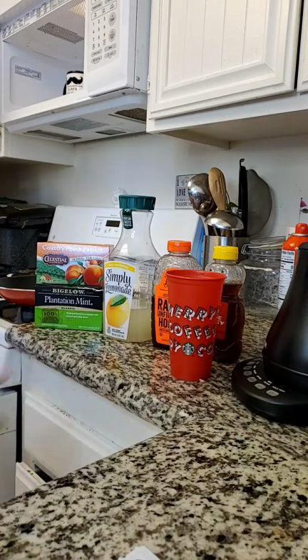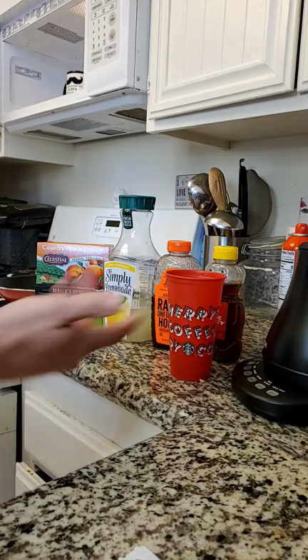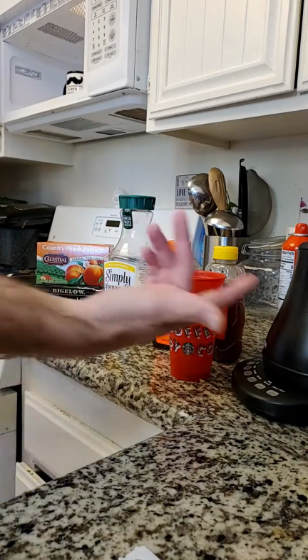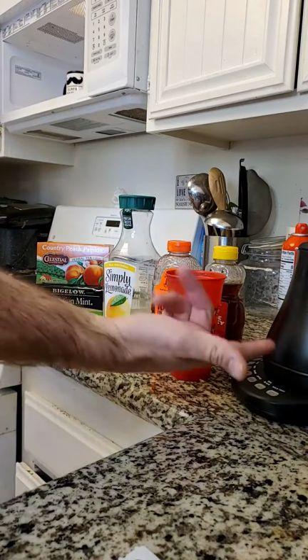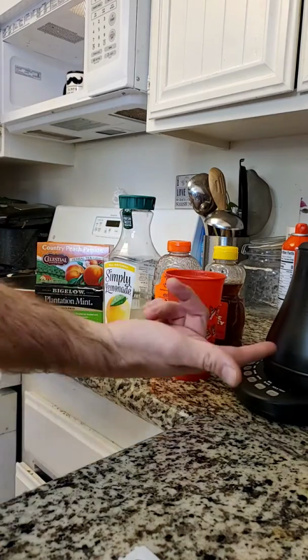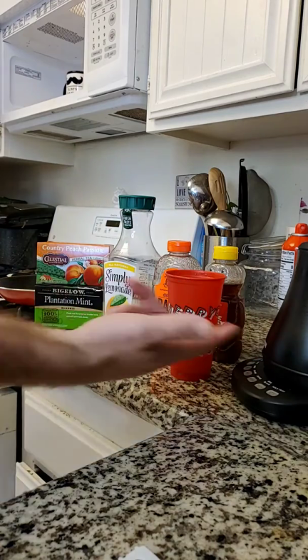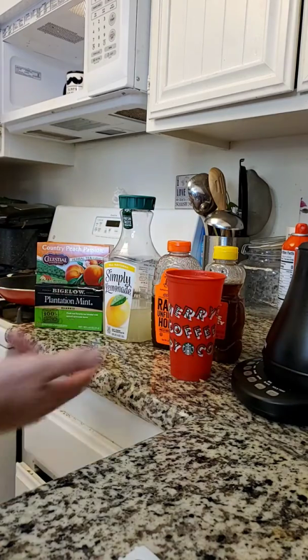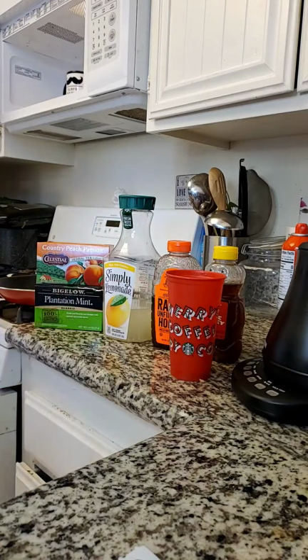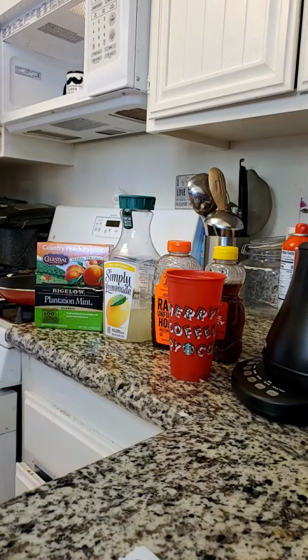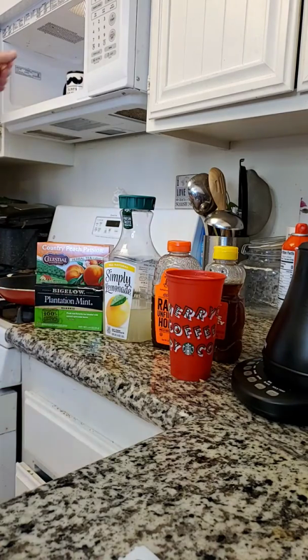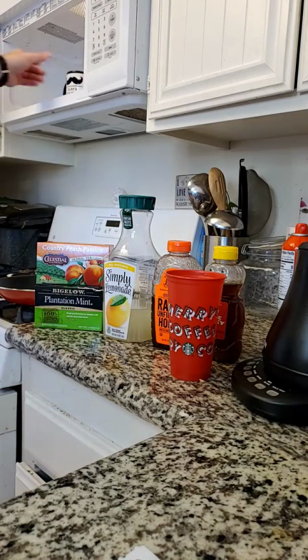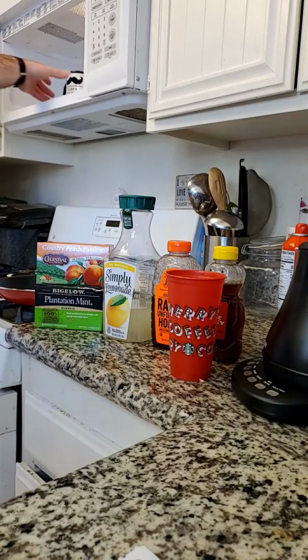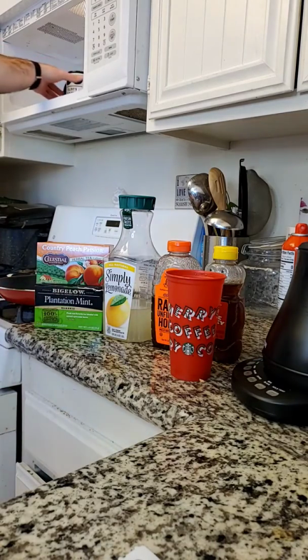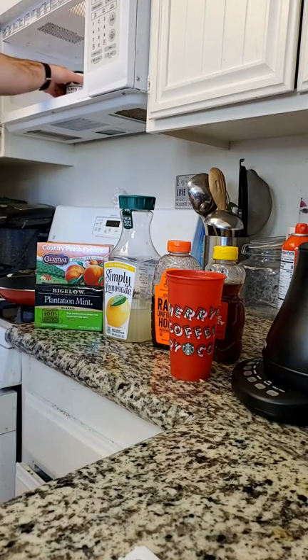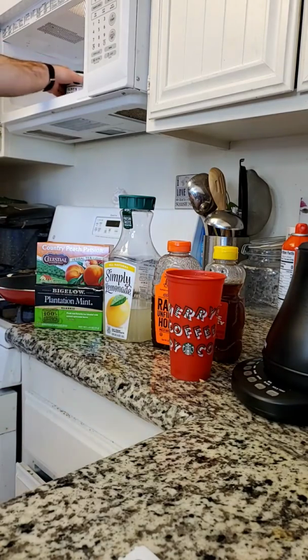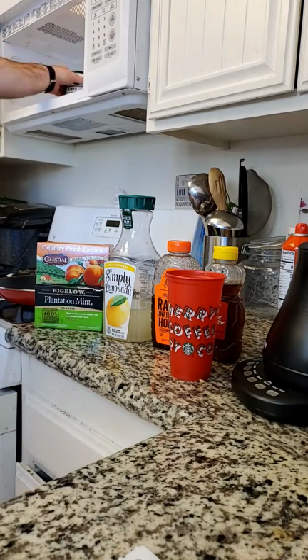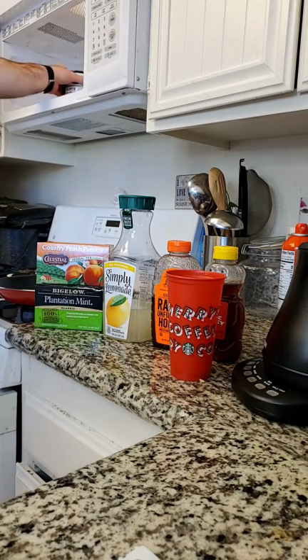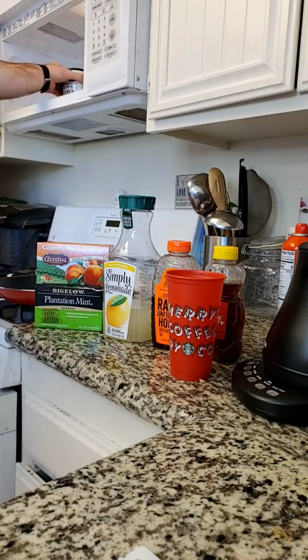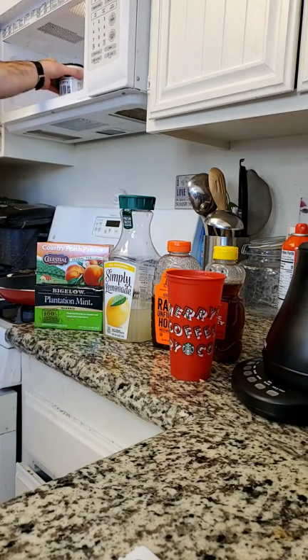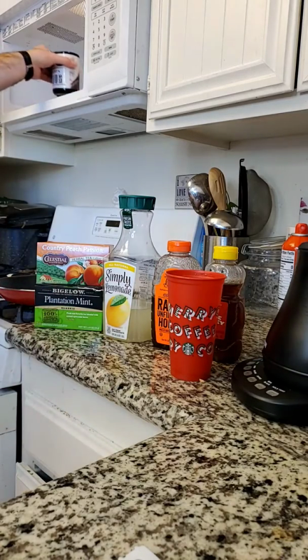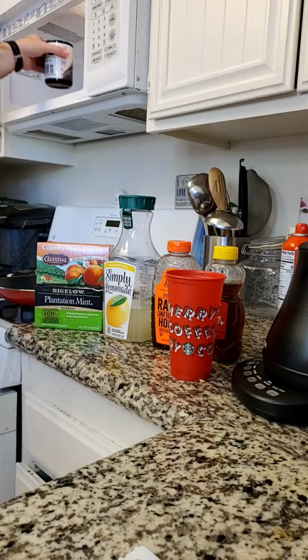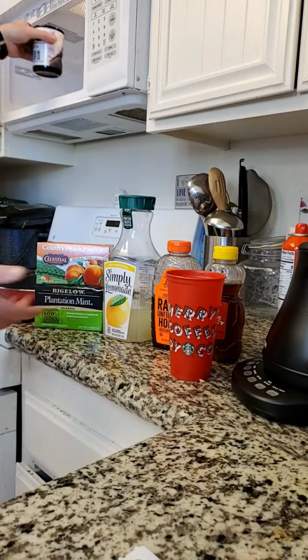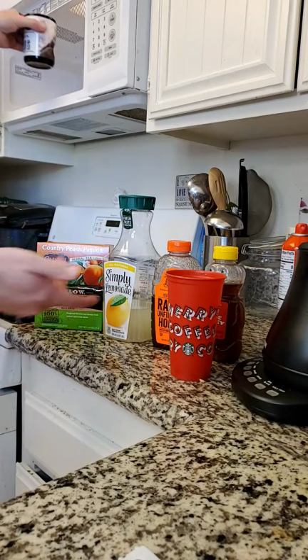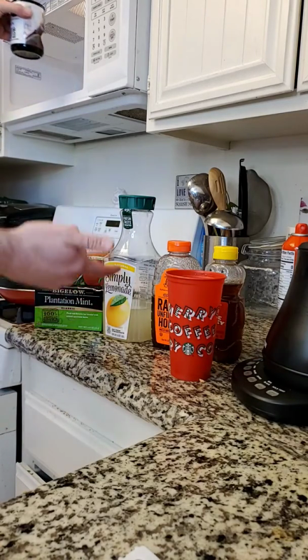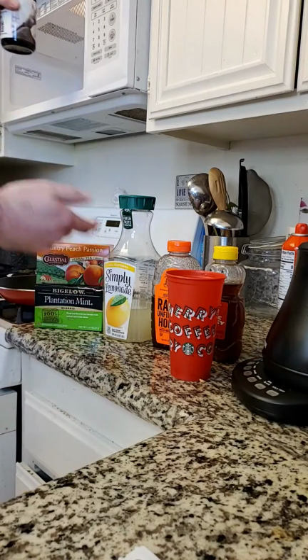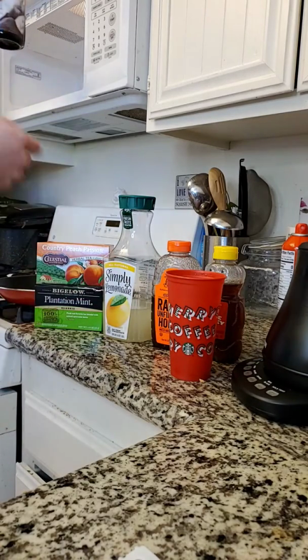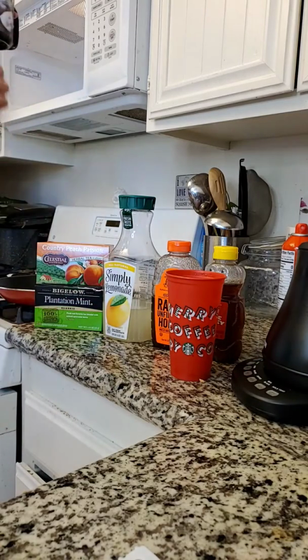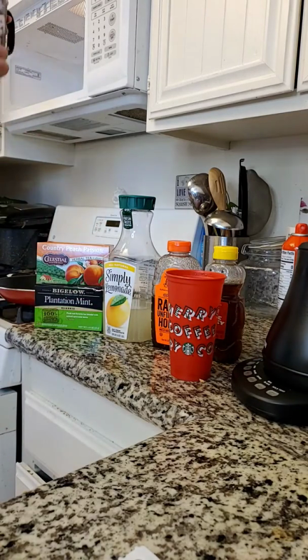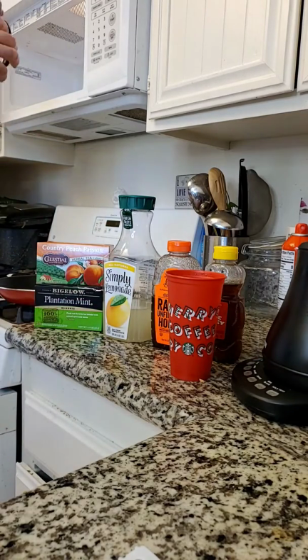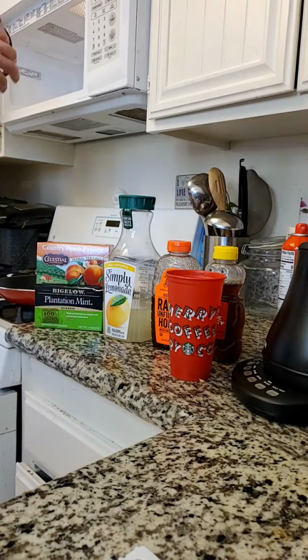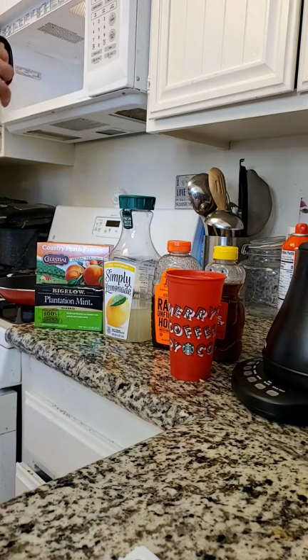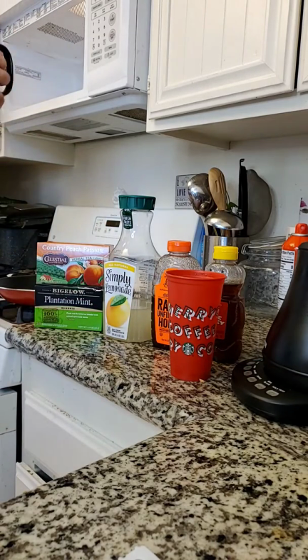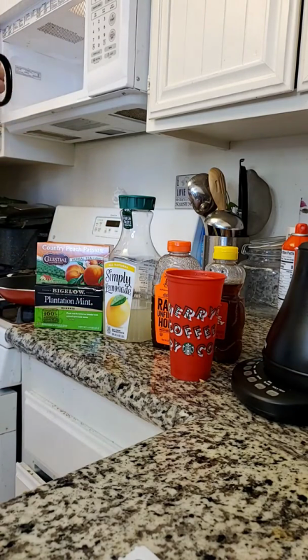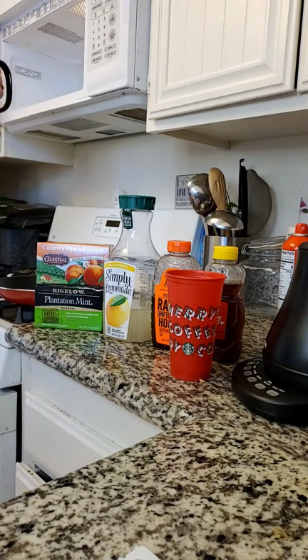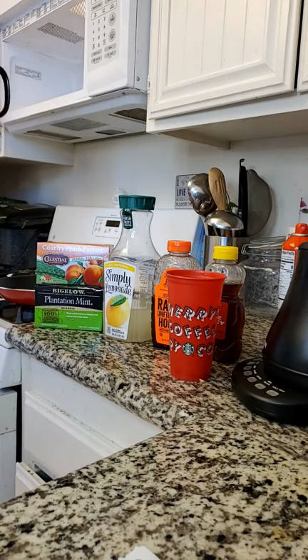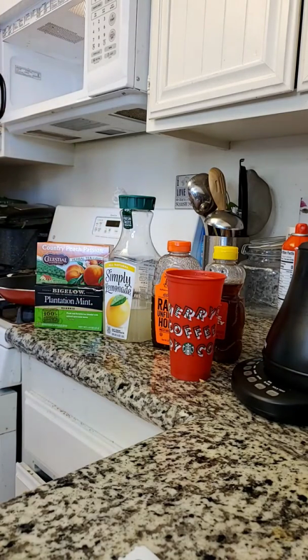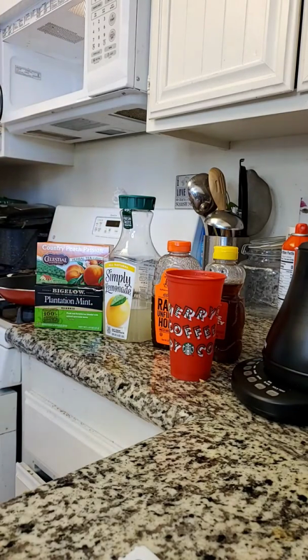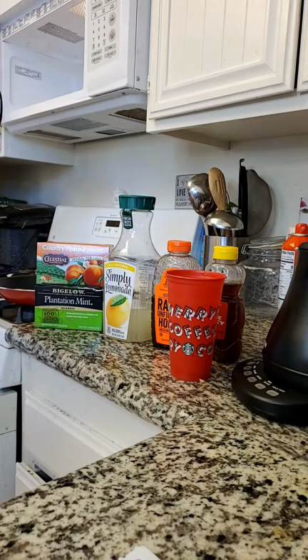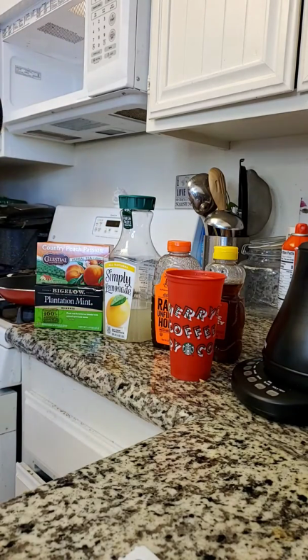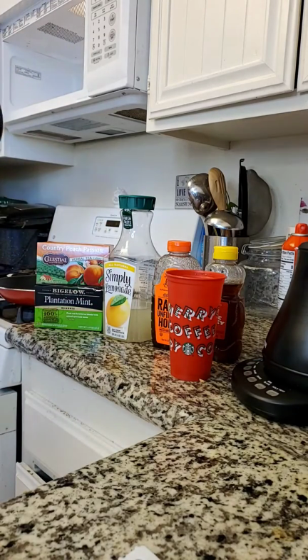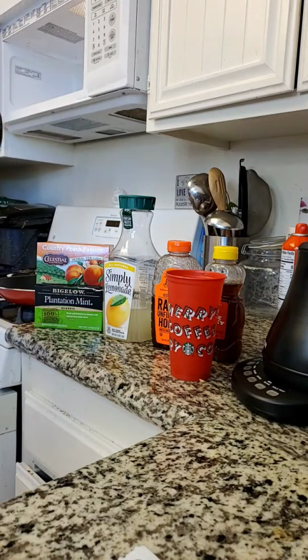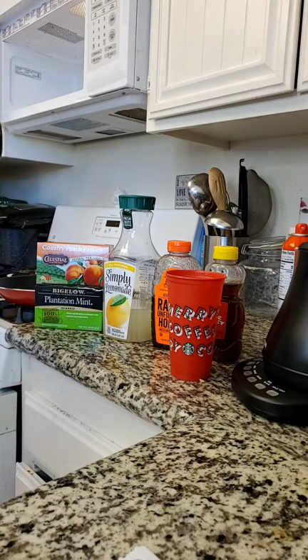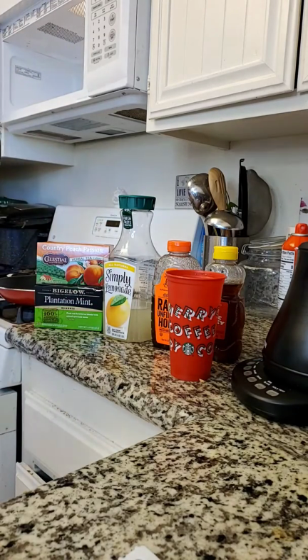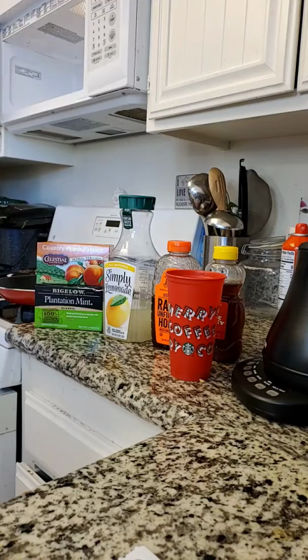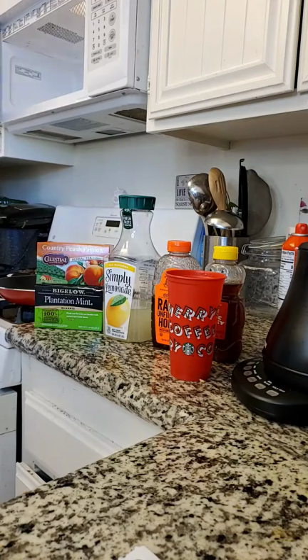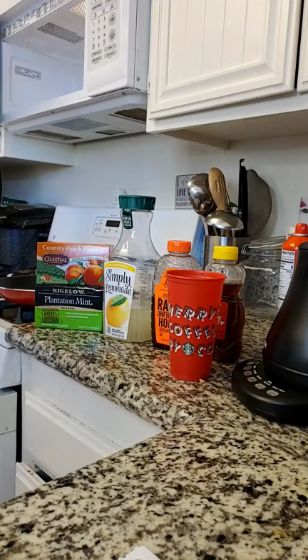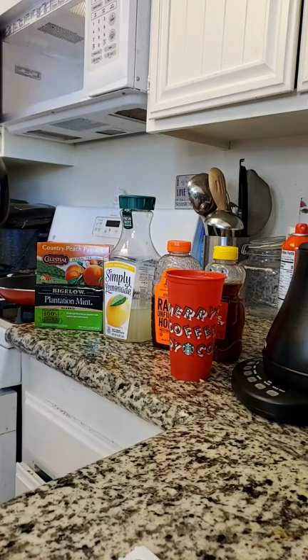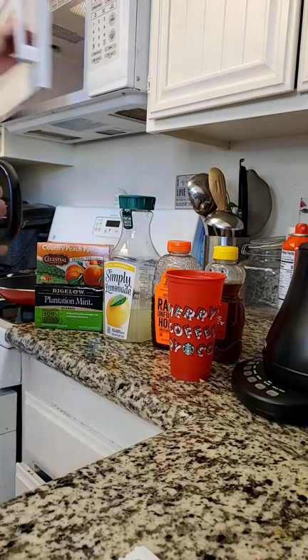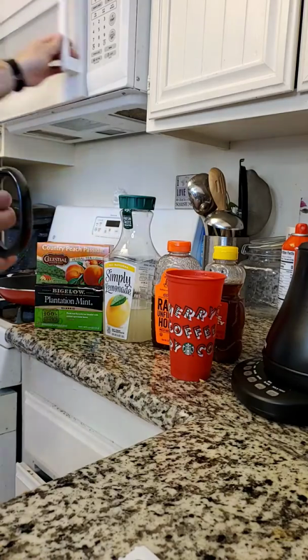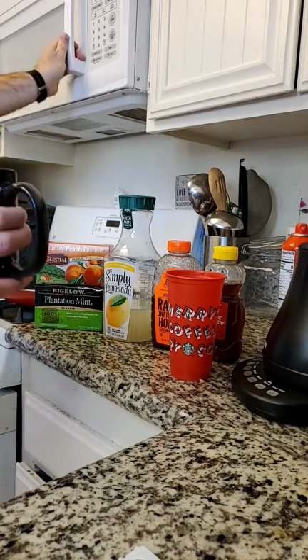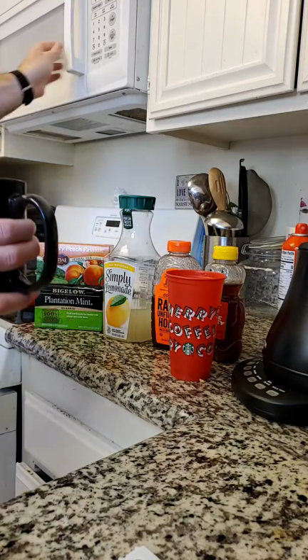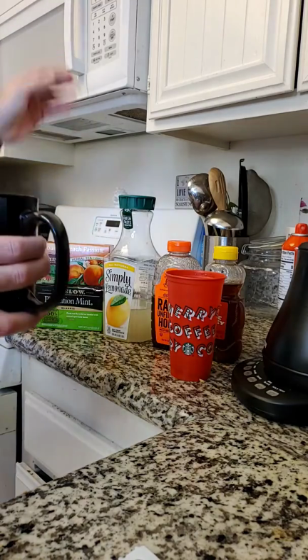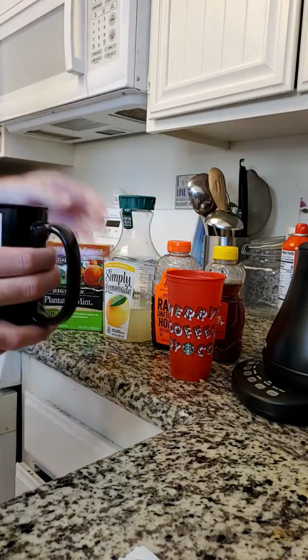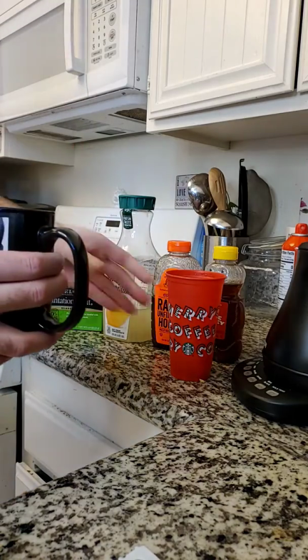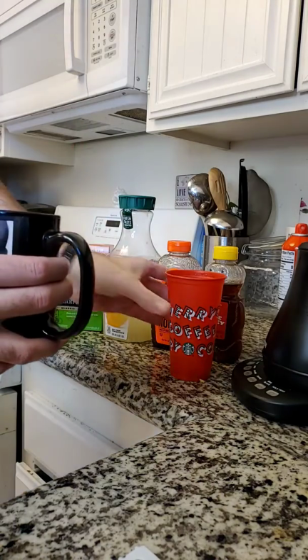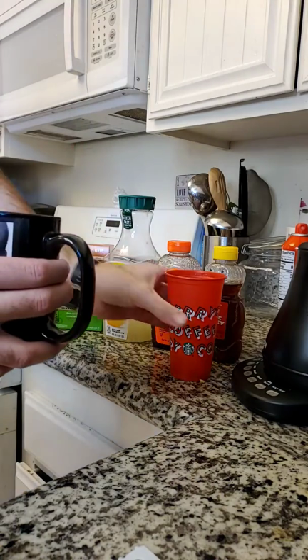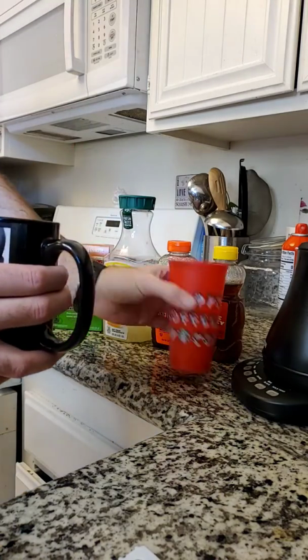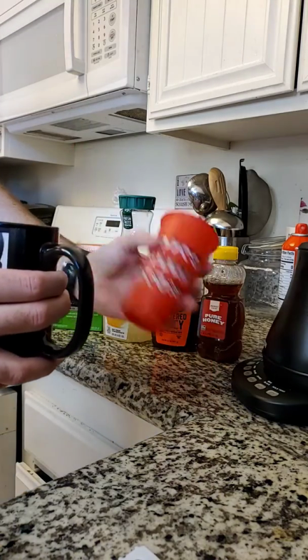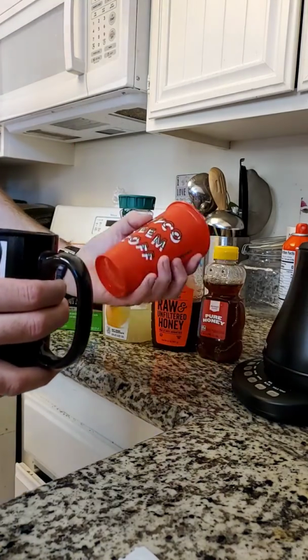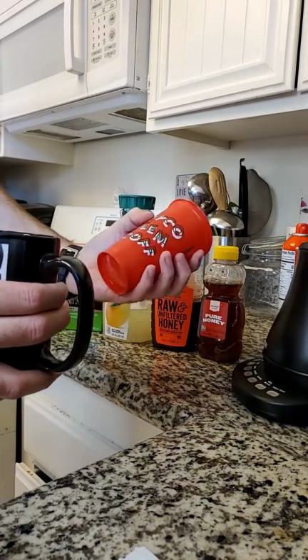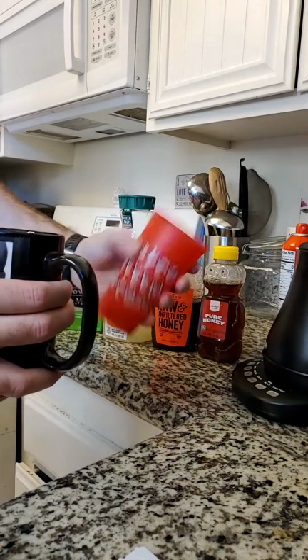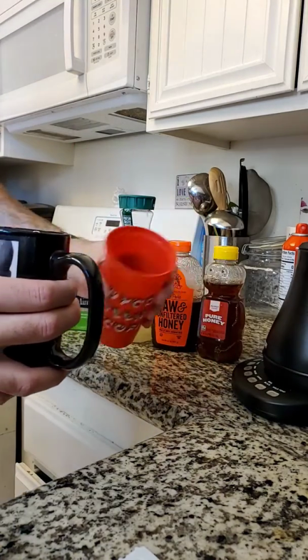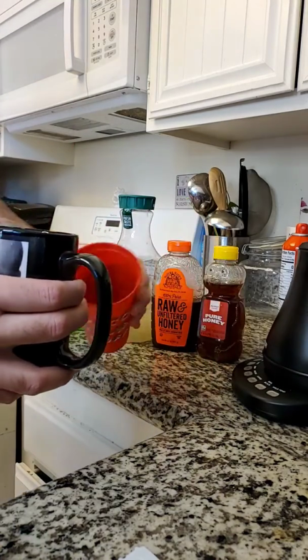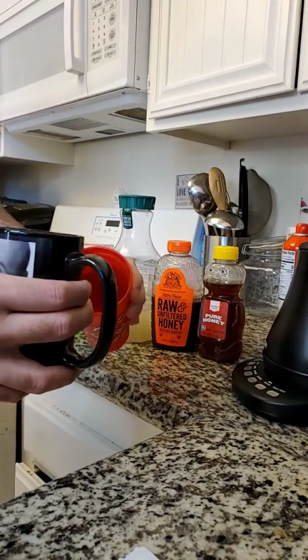I'm heating up some water. I just microwaved some of the Simply Lemonade. I'm going to pour this into my Starbucks cup — I'm going to go about halfway.